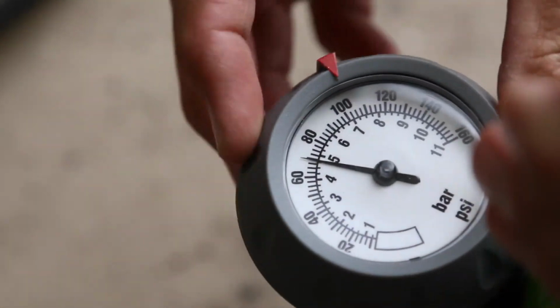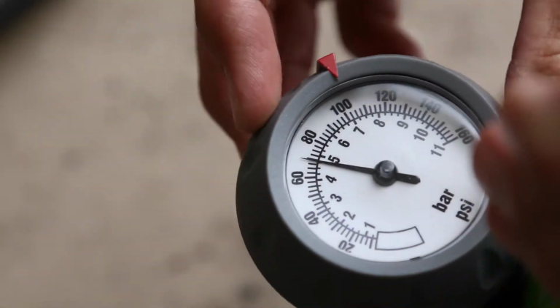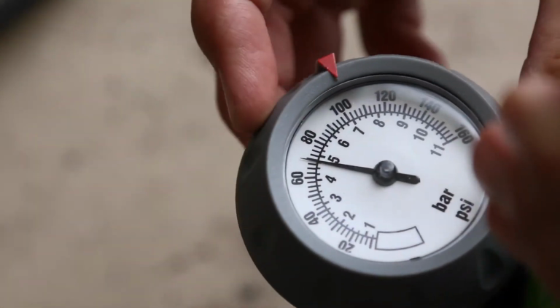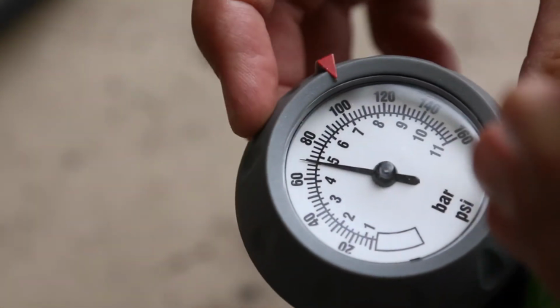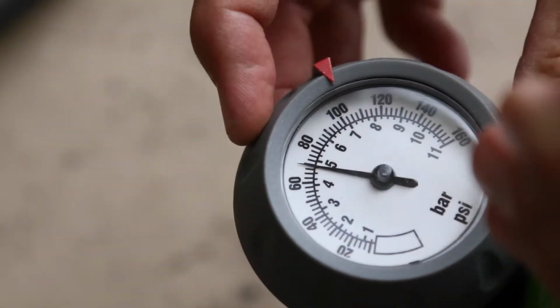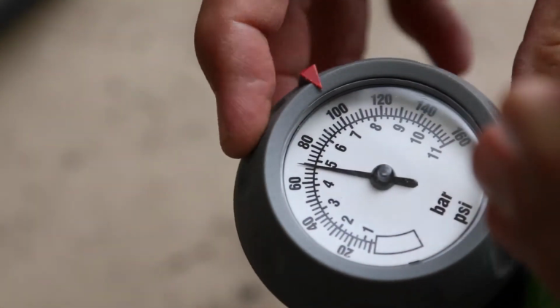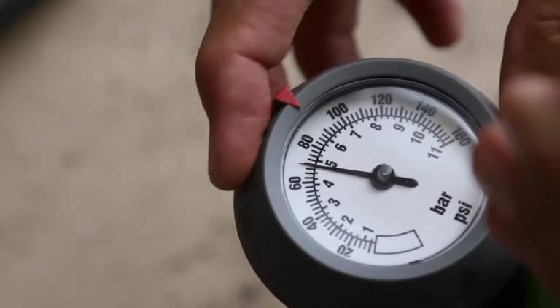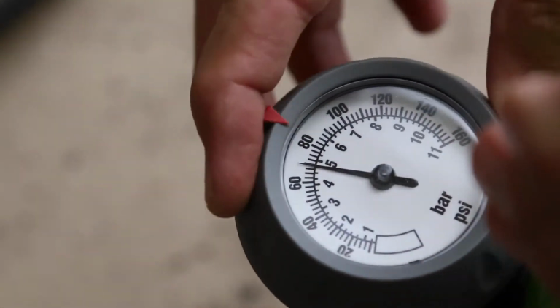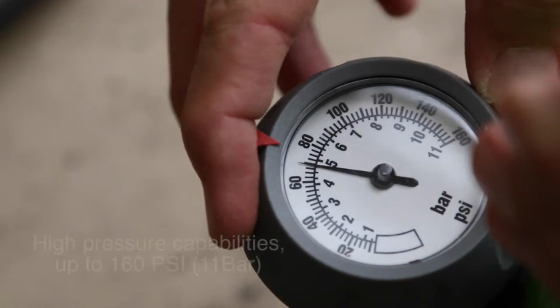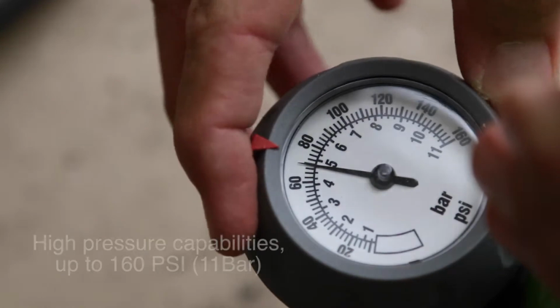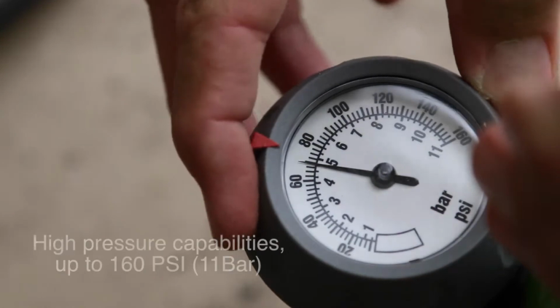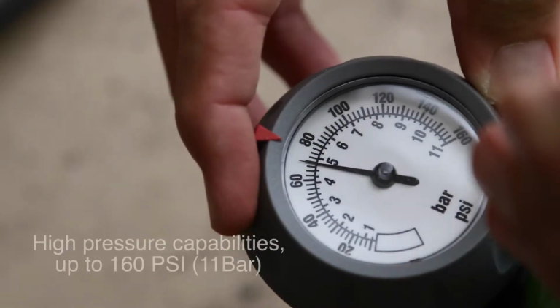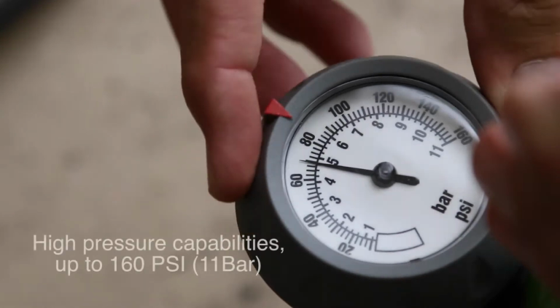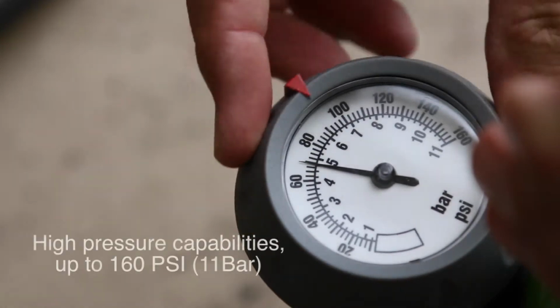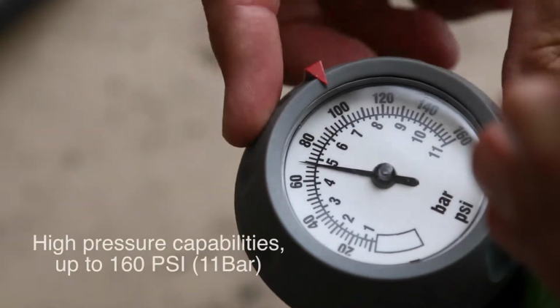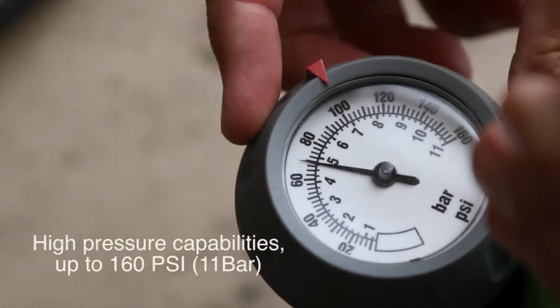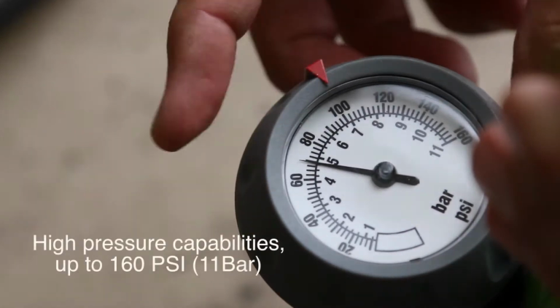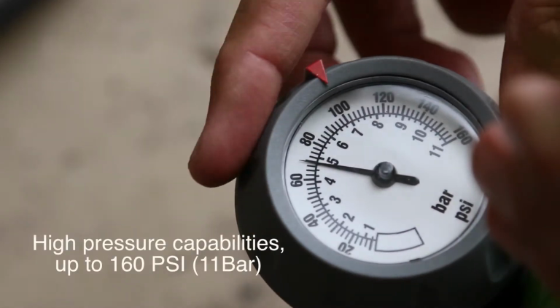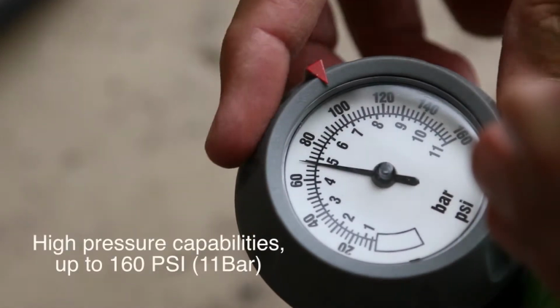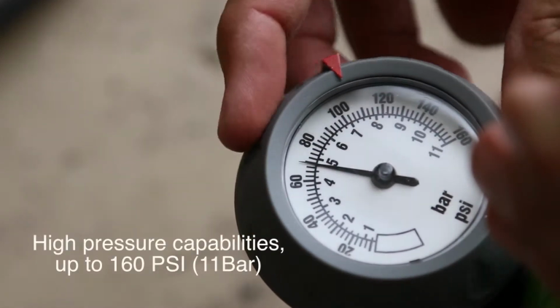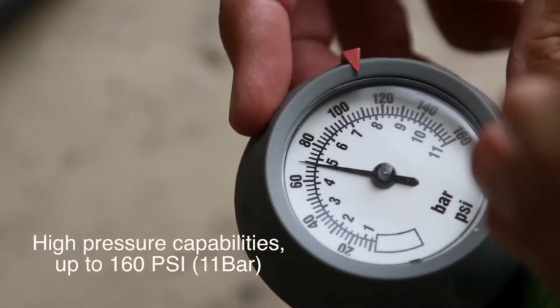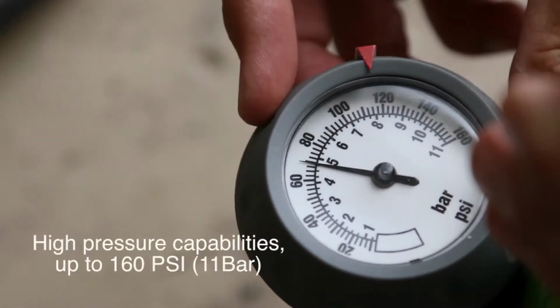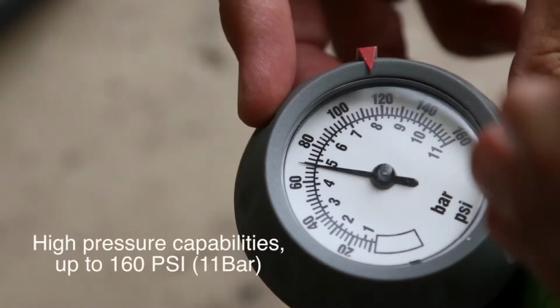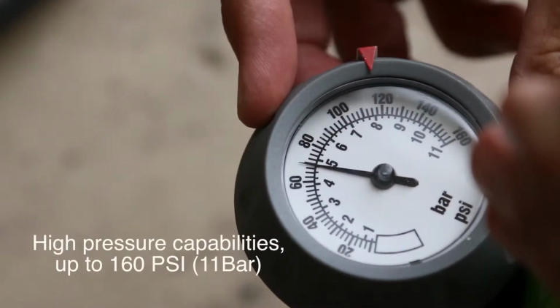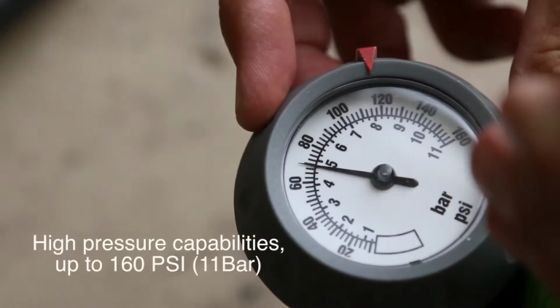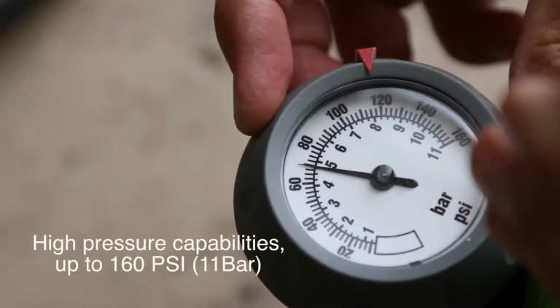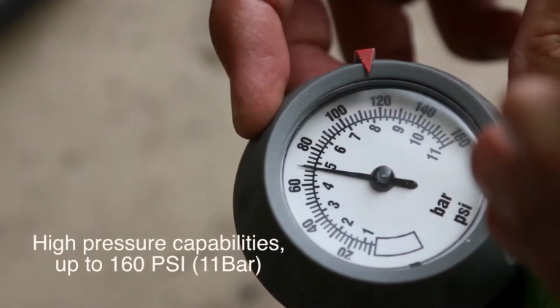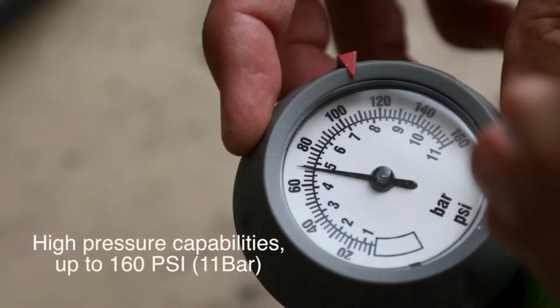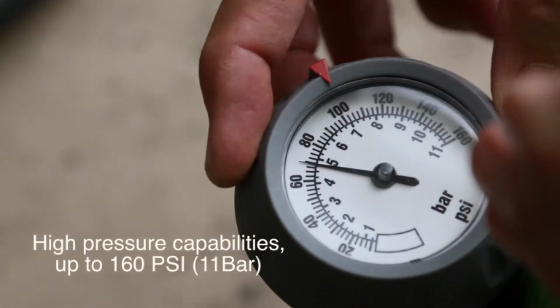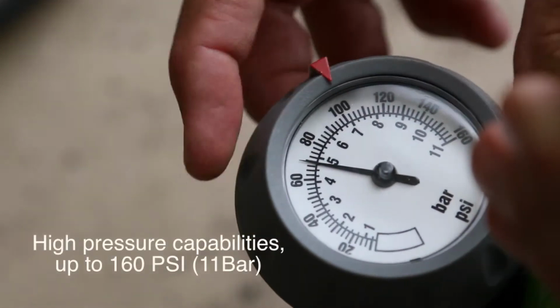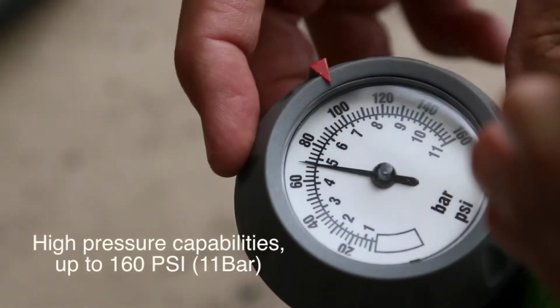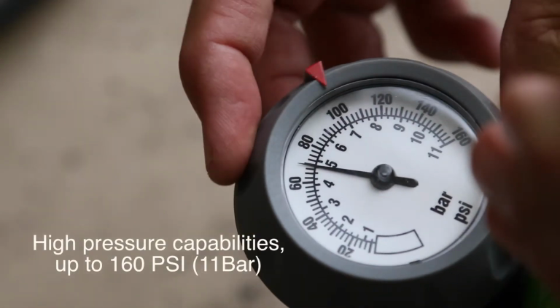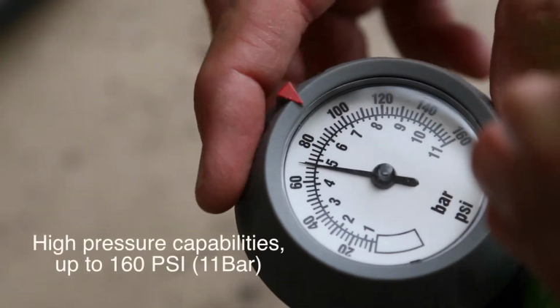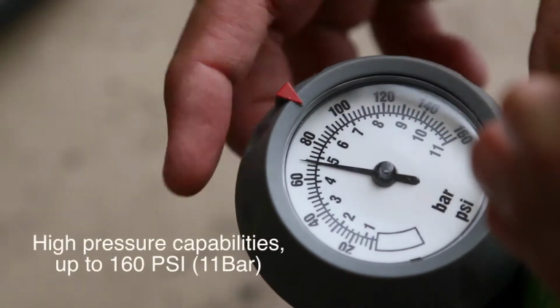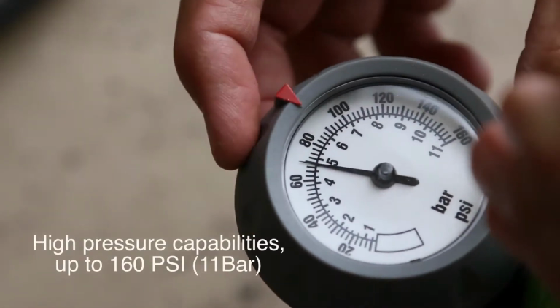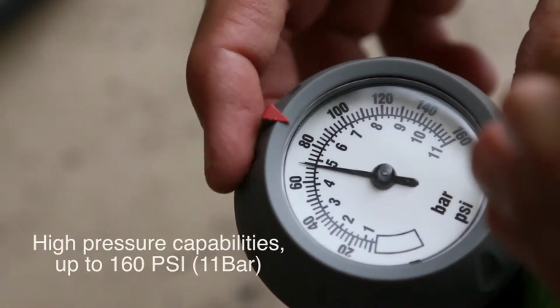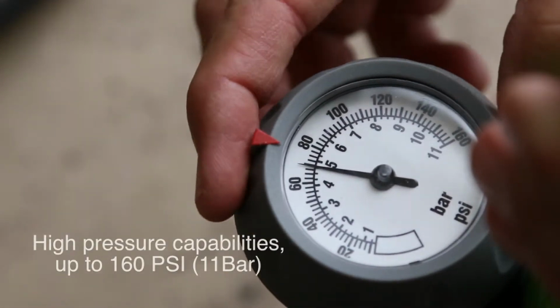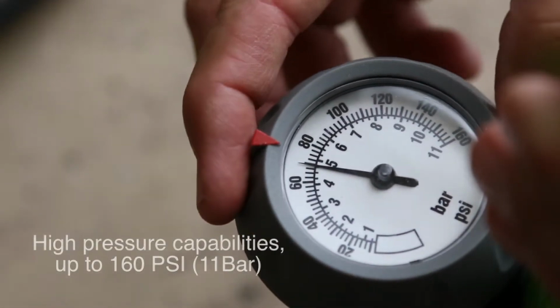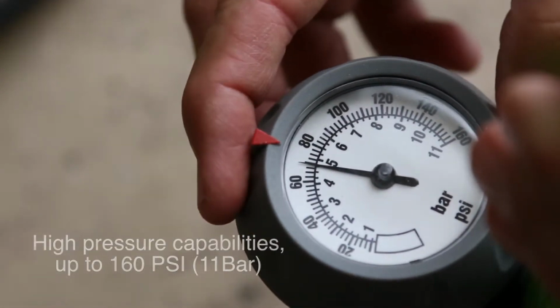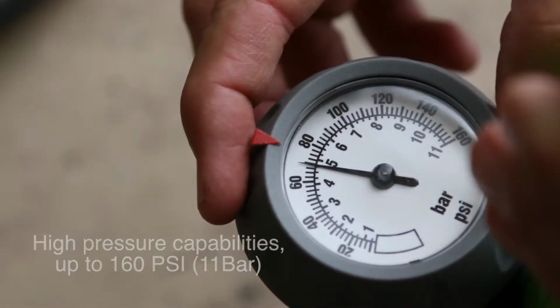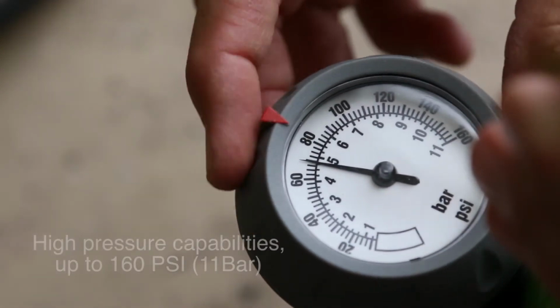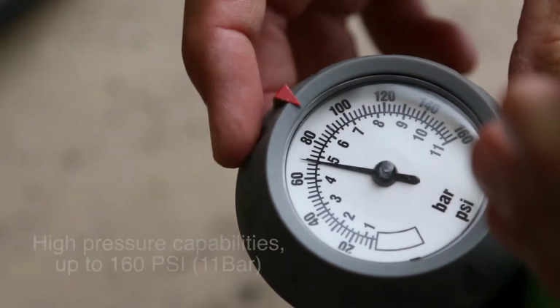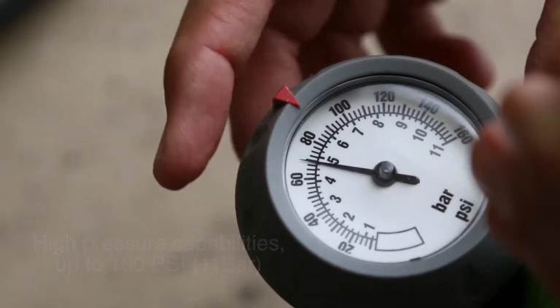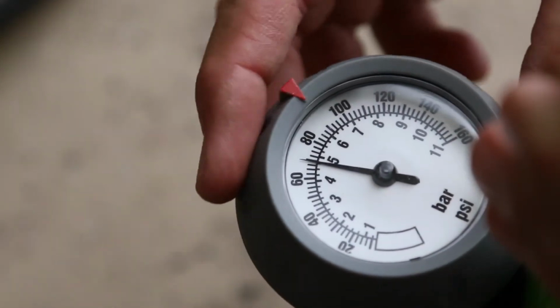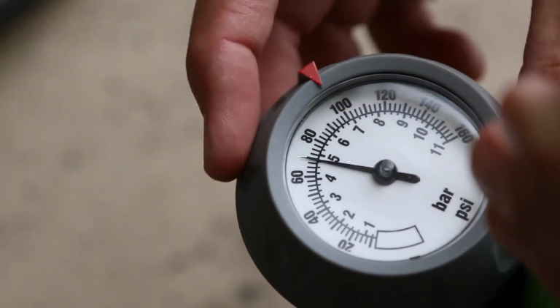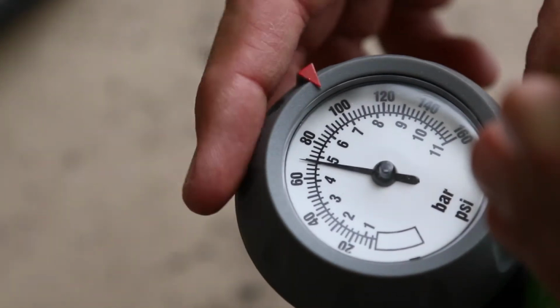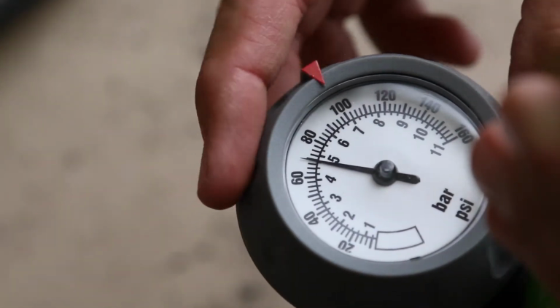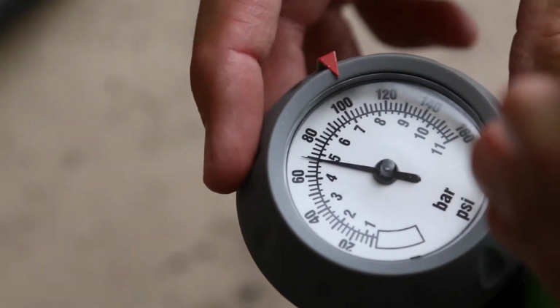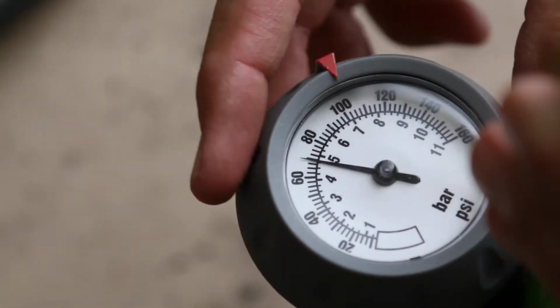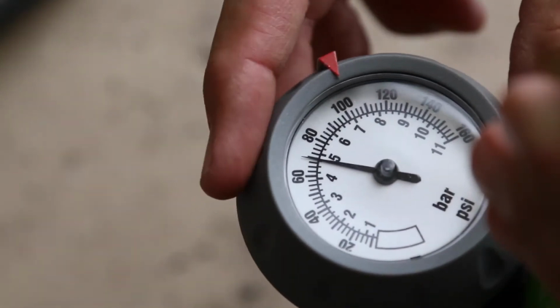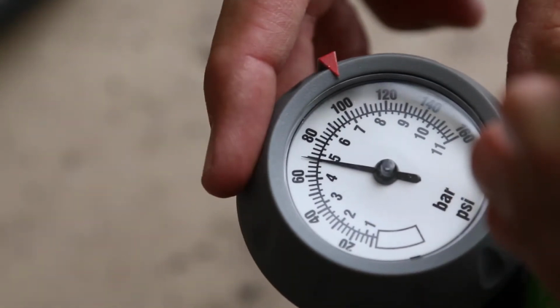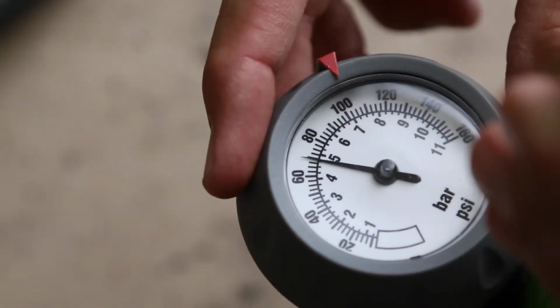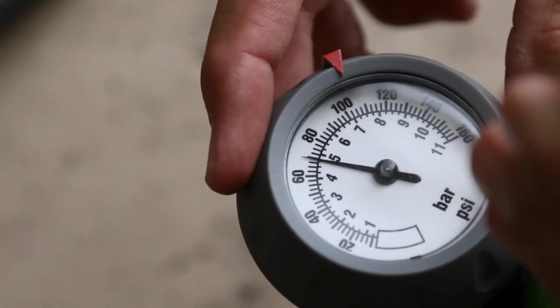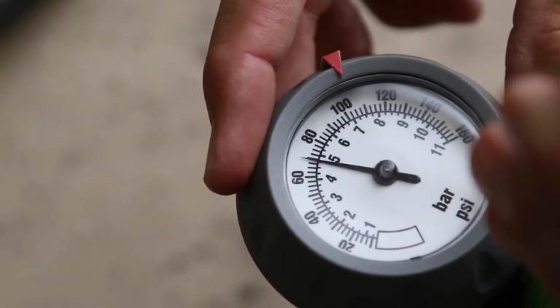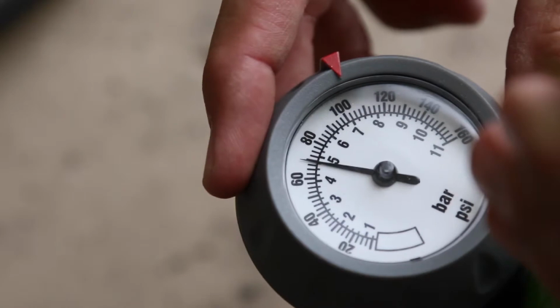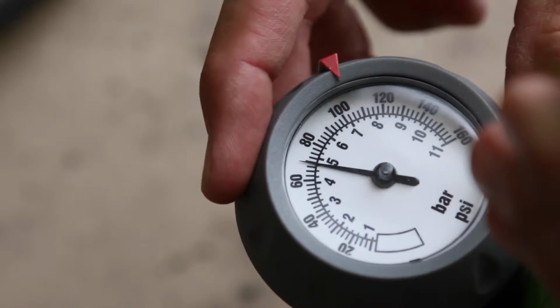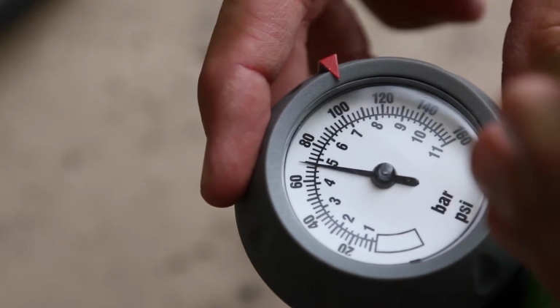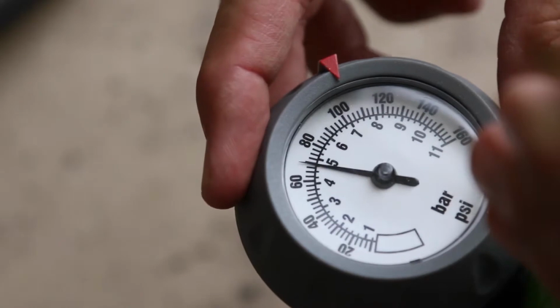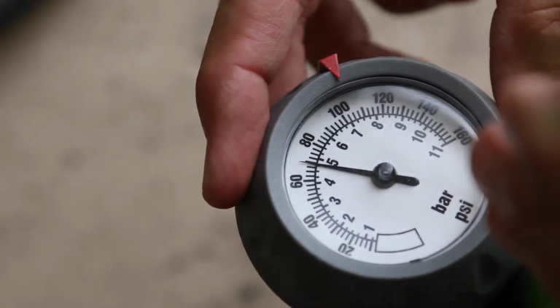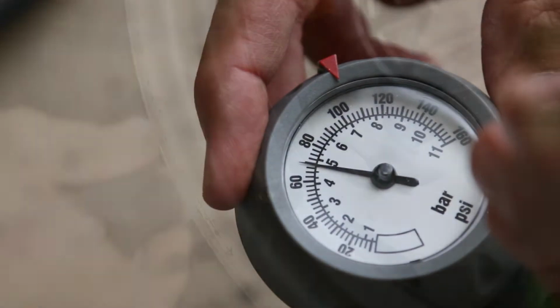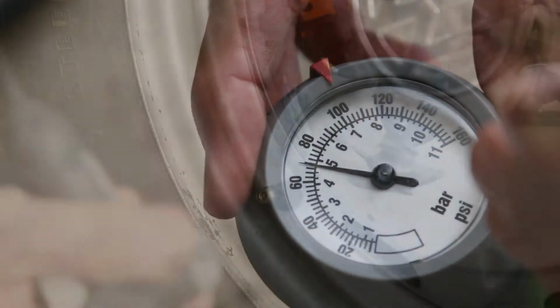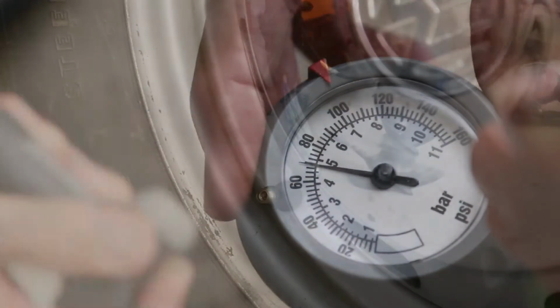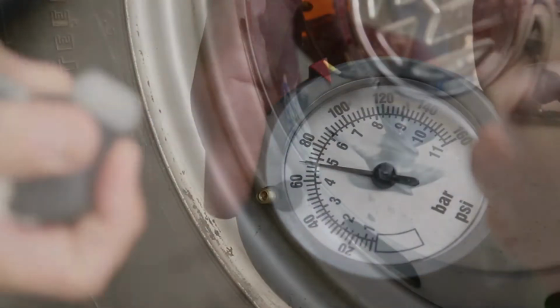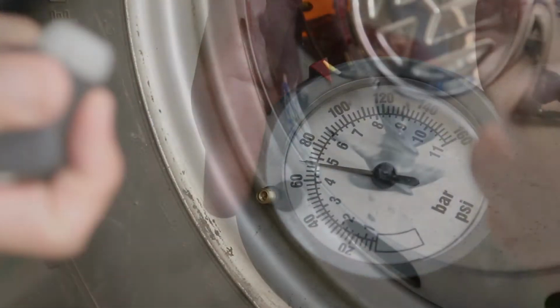The large pressure gauge is easy to read and the dial marker helps you inflate your tire to the correct pressure.